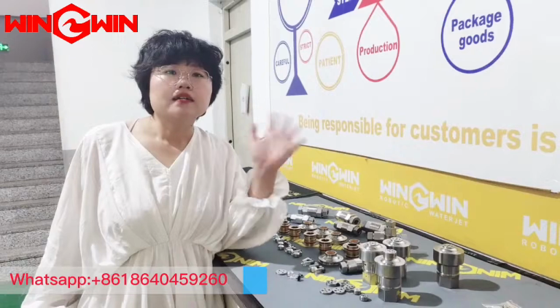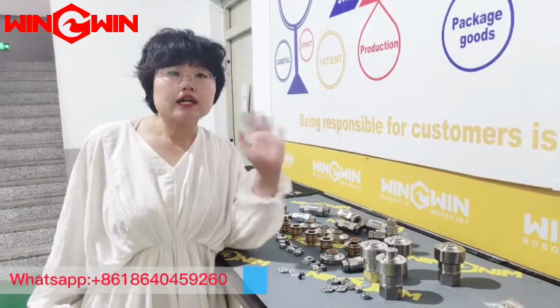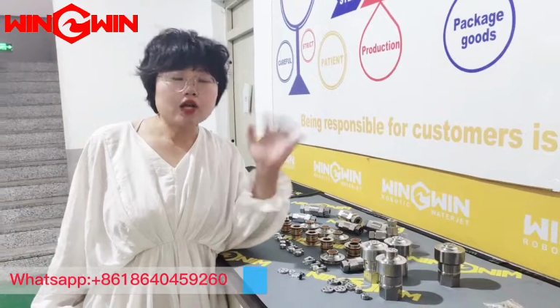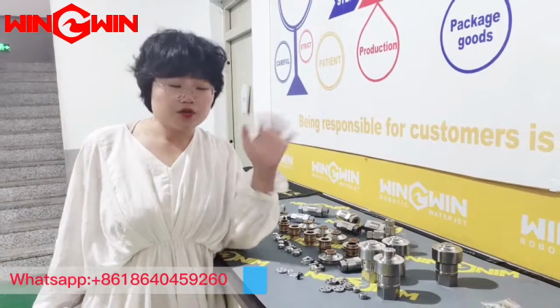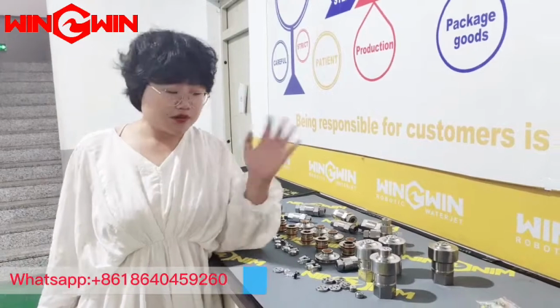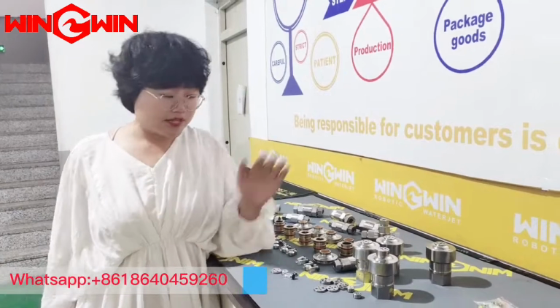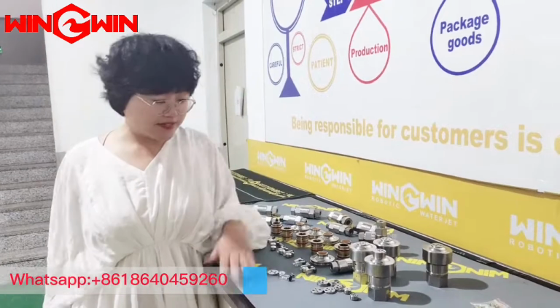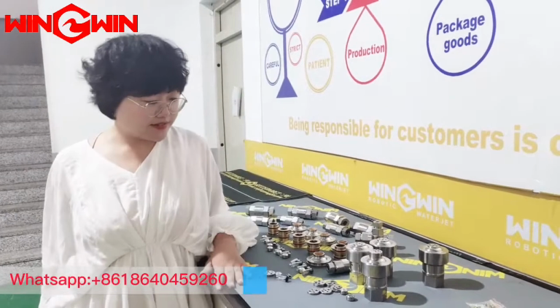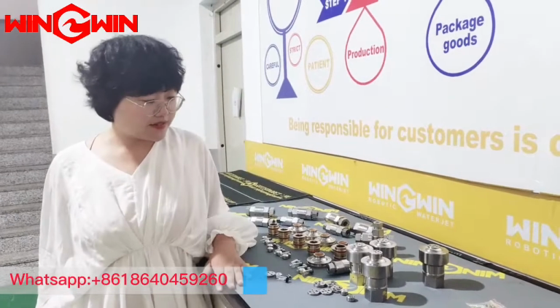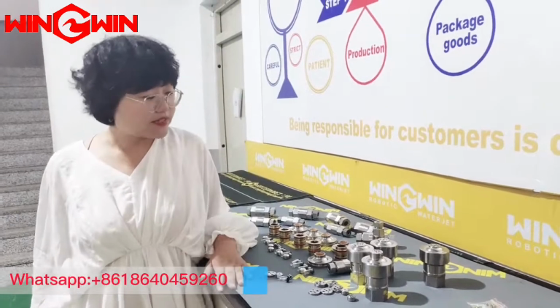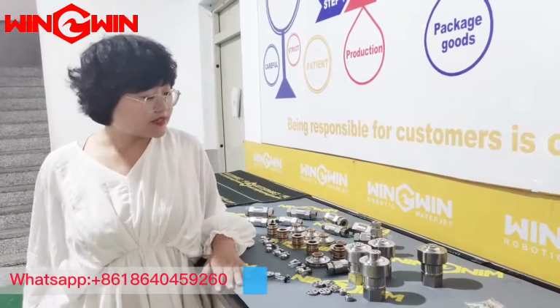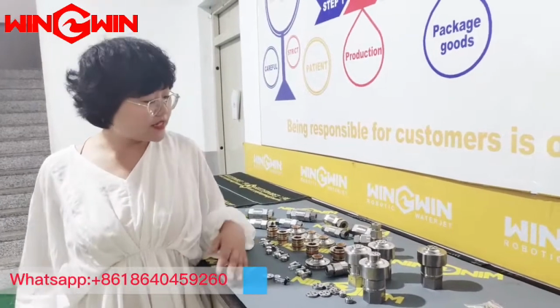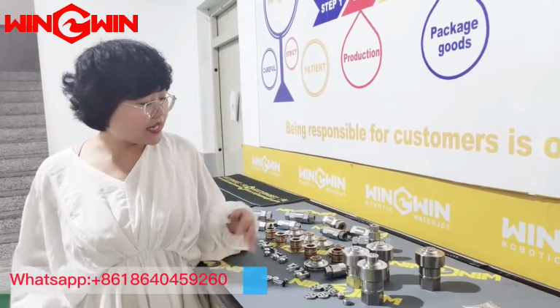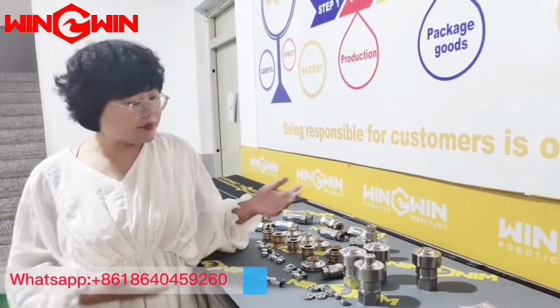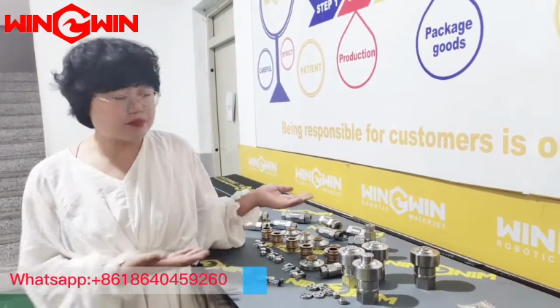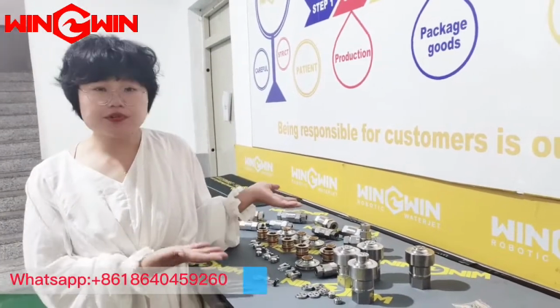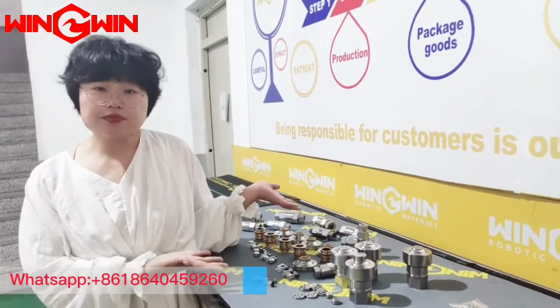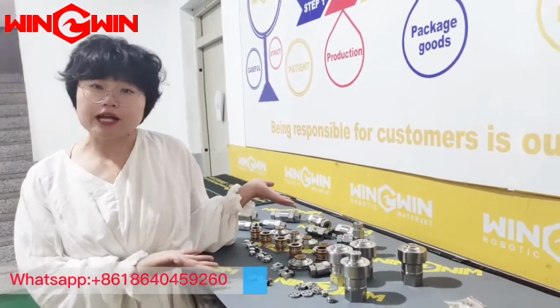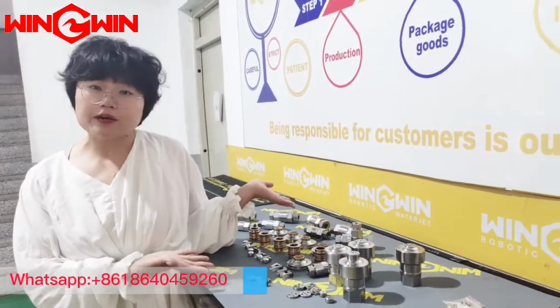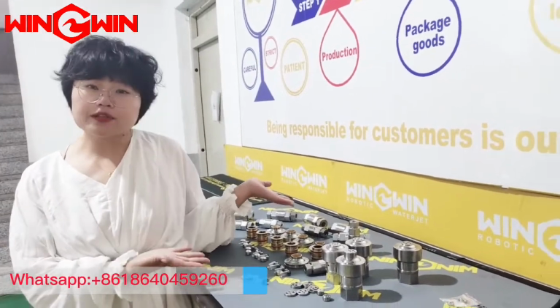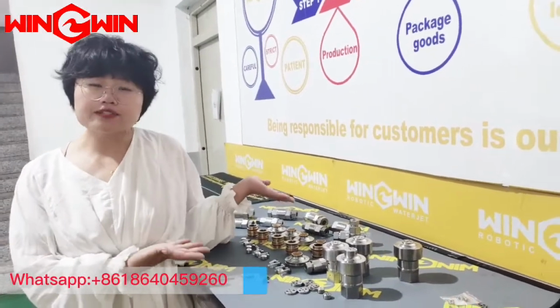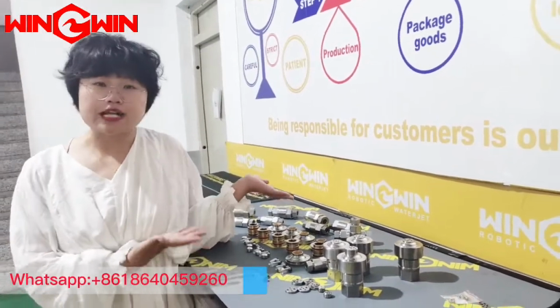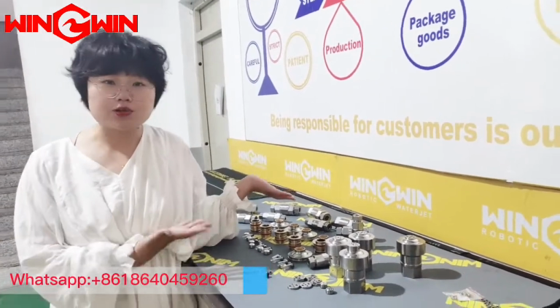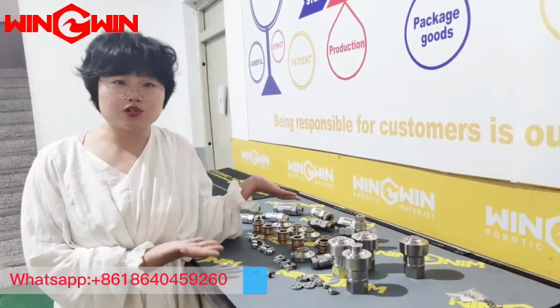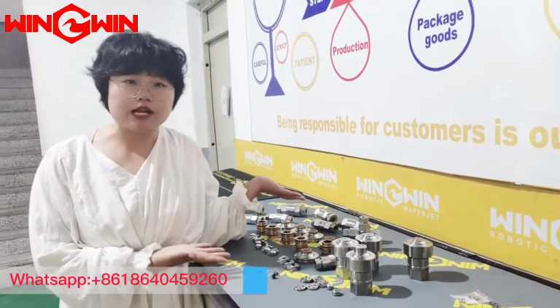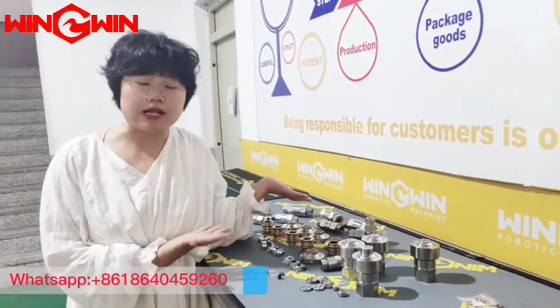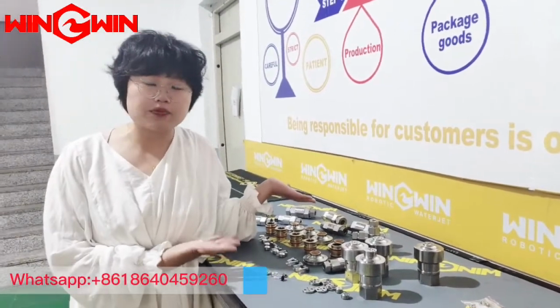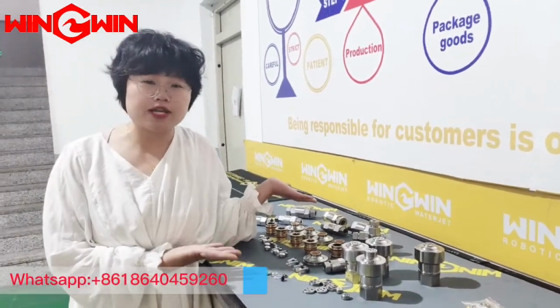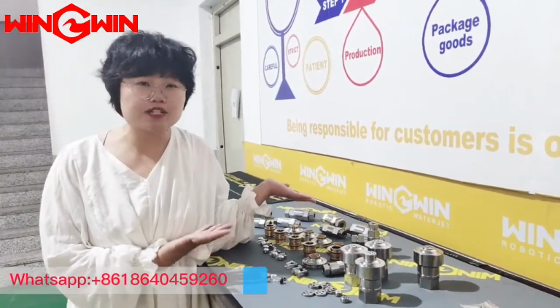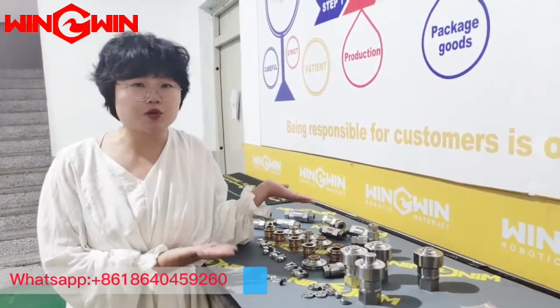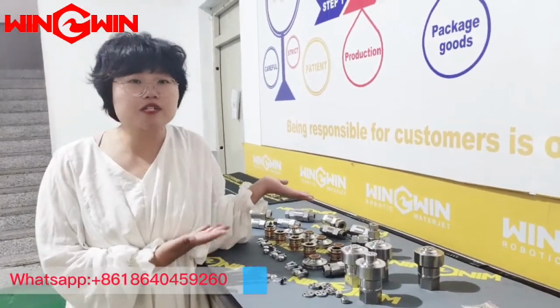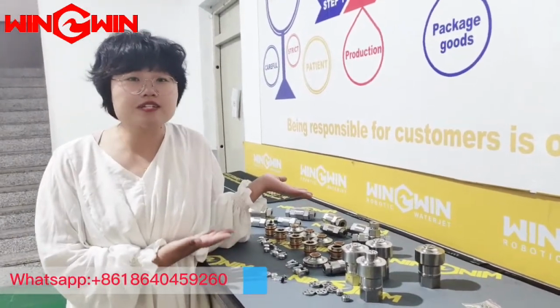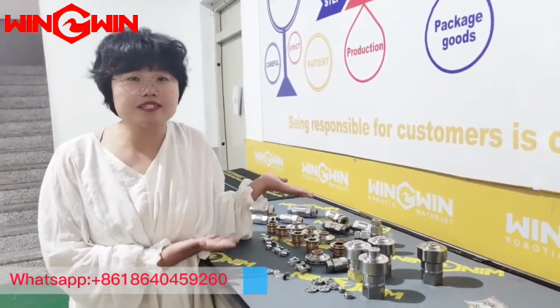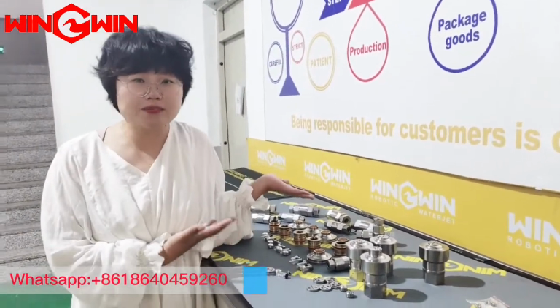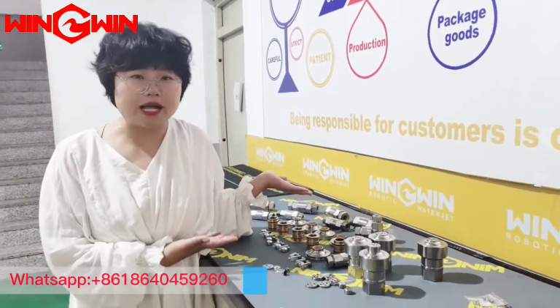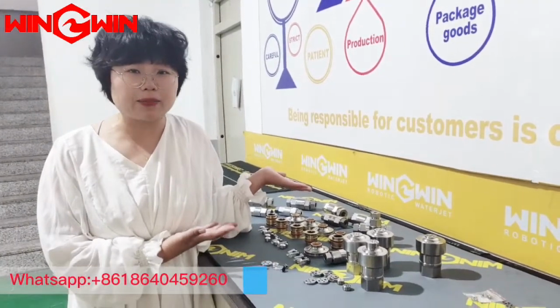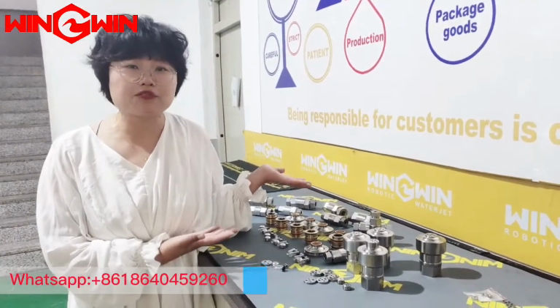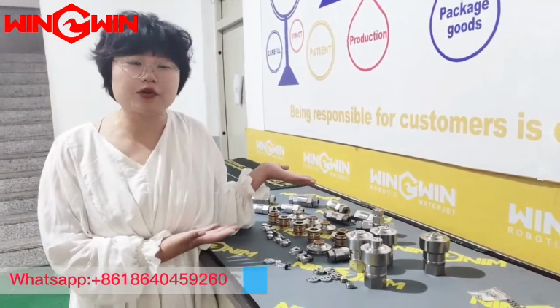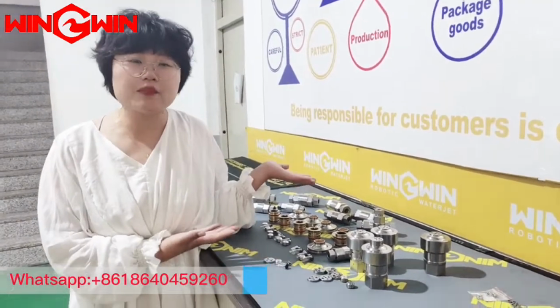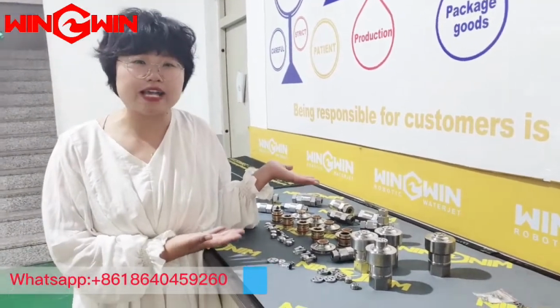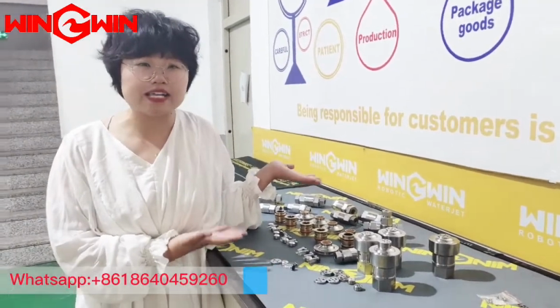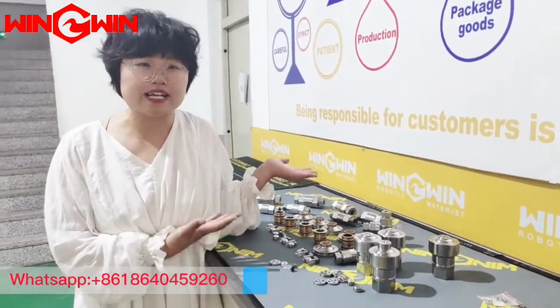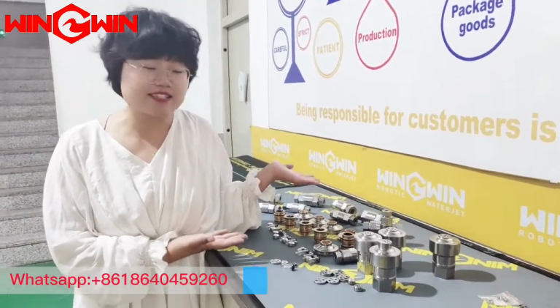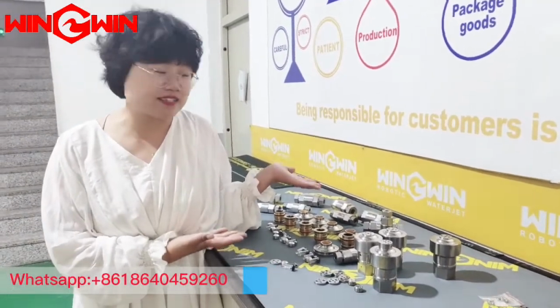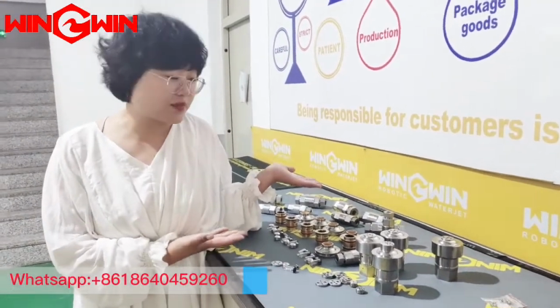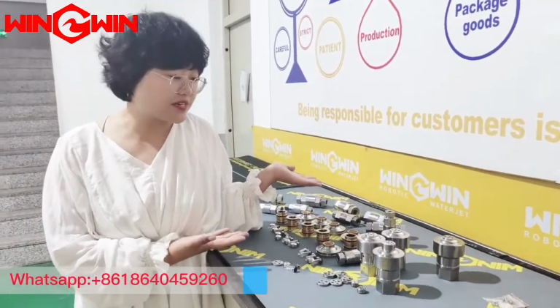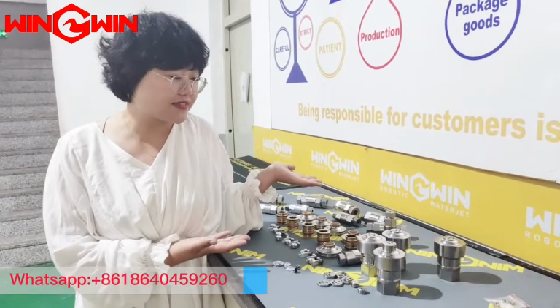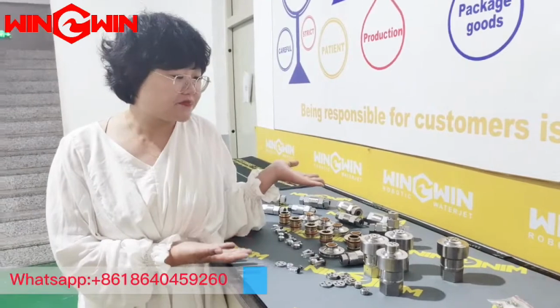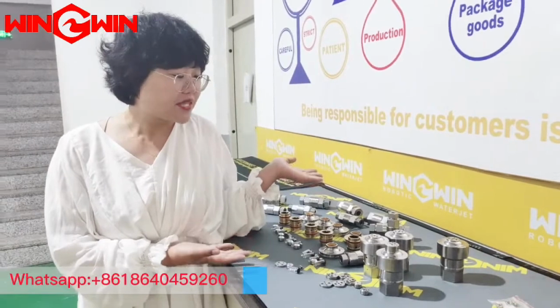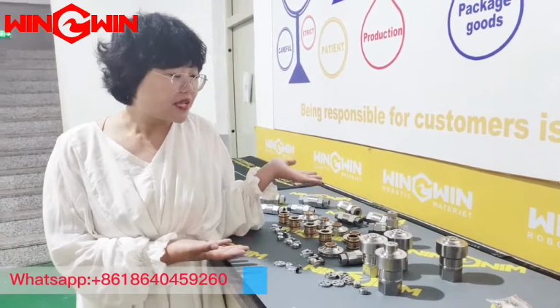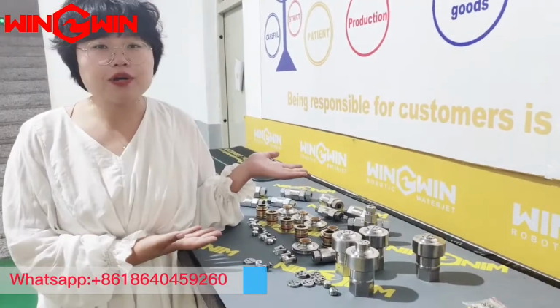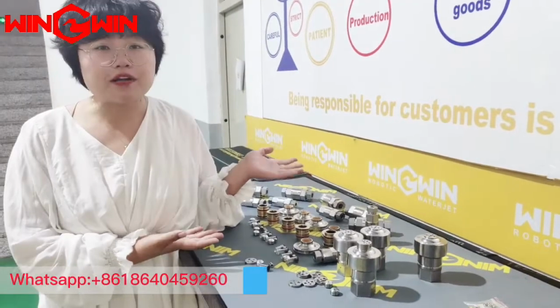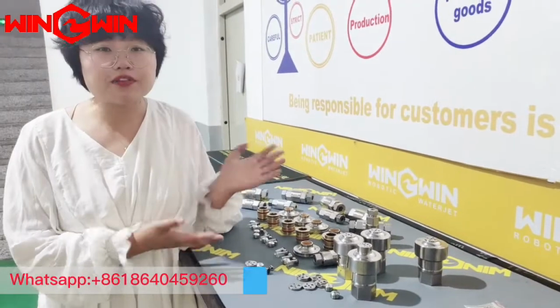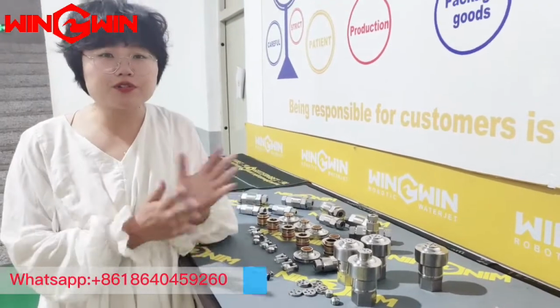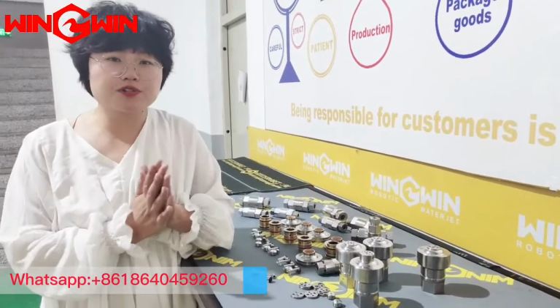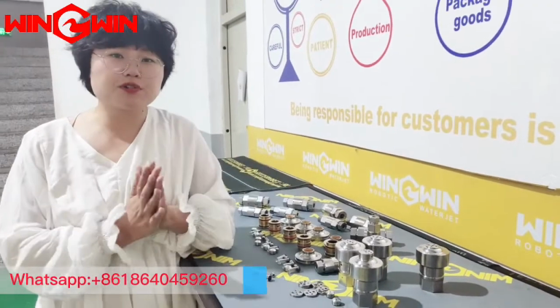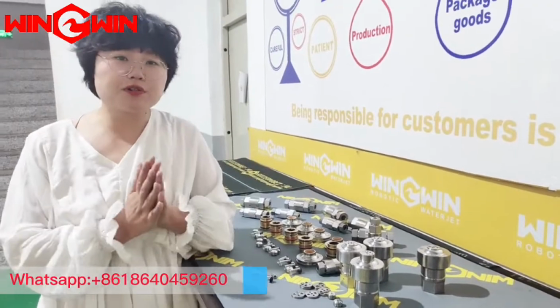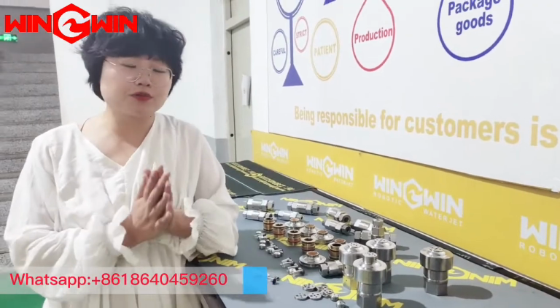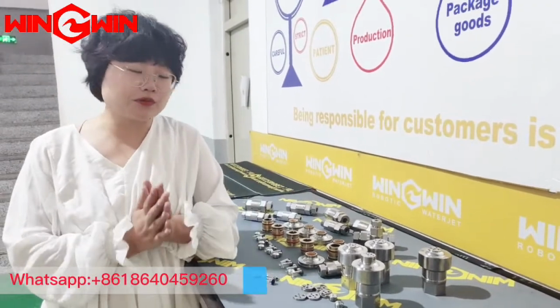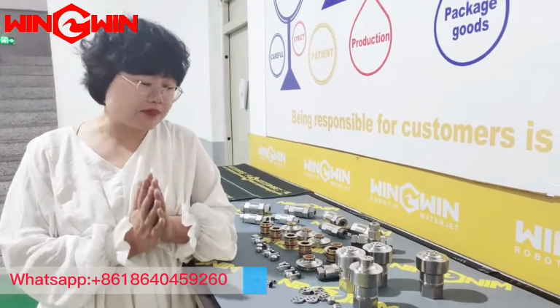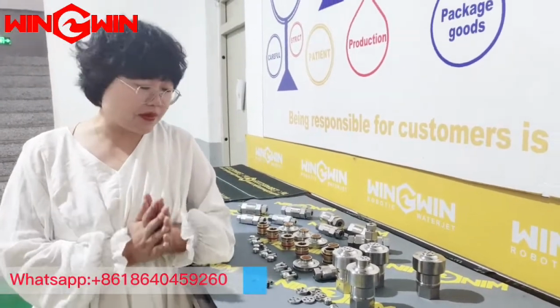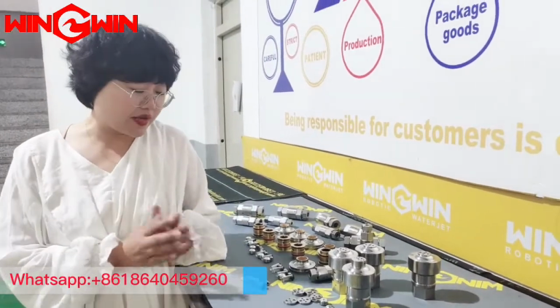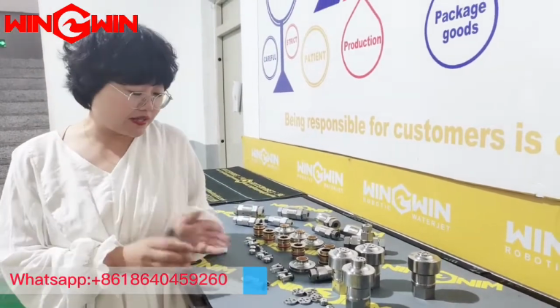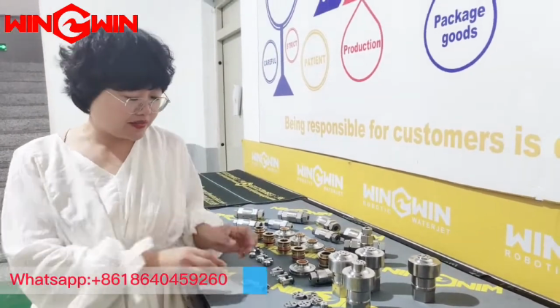Hello friends, today I am preparing the ultra high pressure water jet pump for my customers. I will show you one by one.